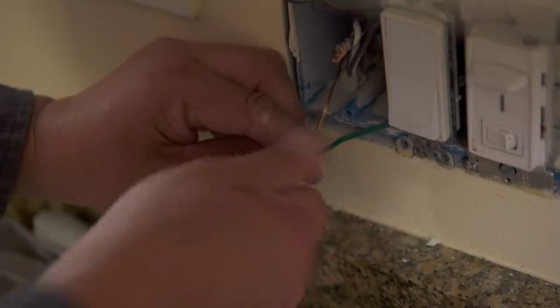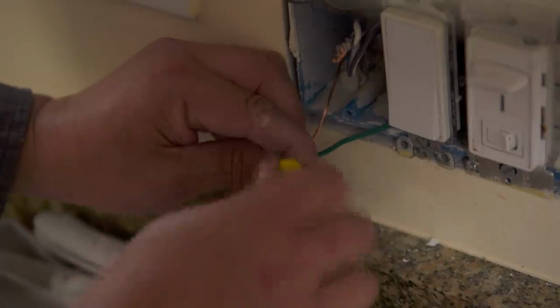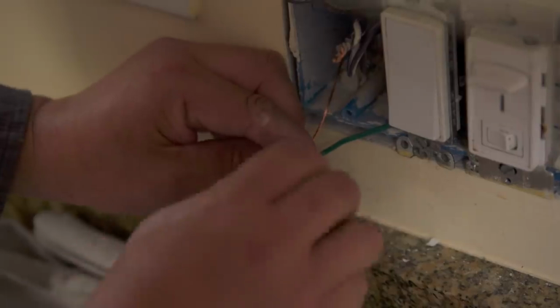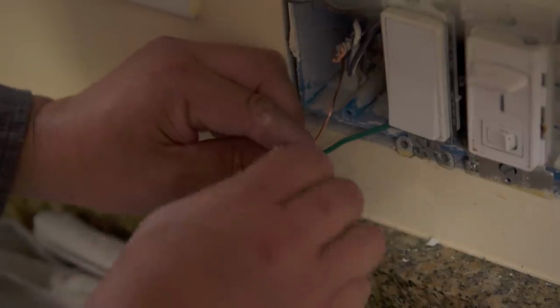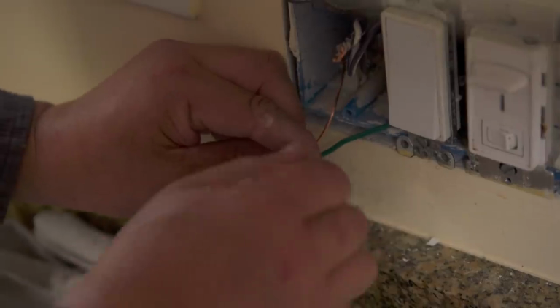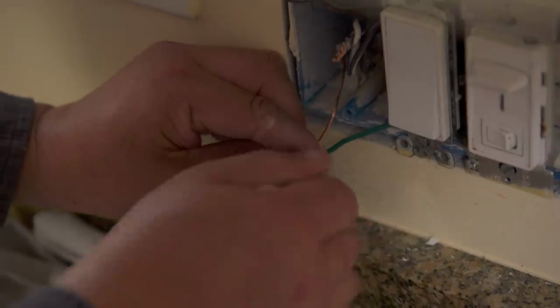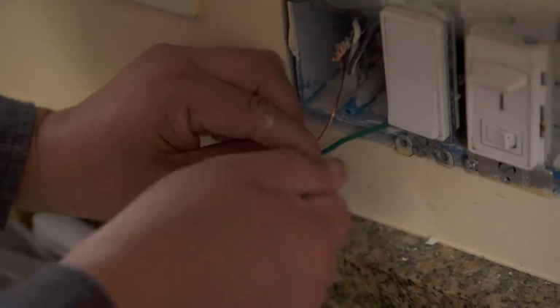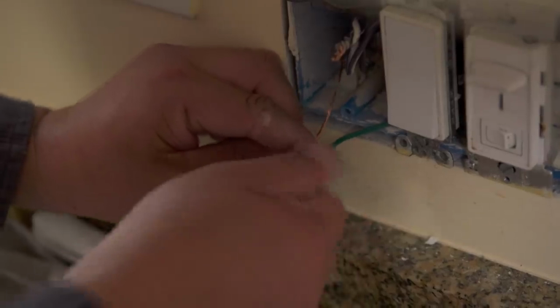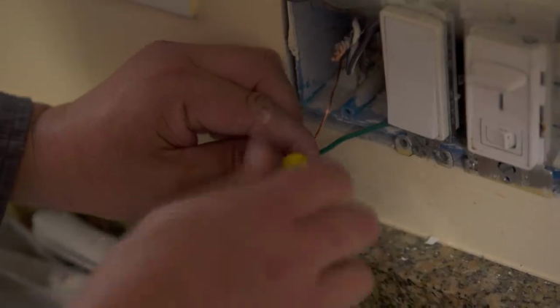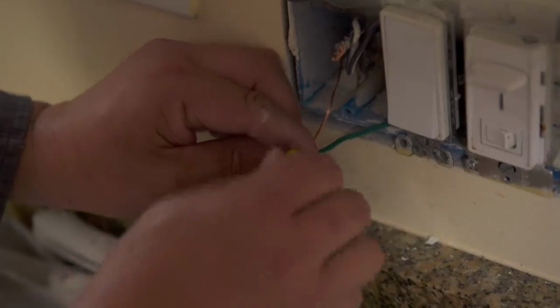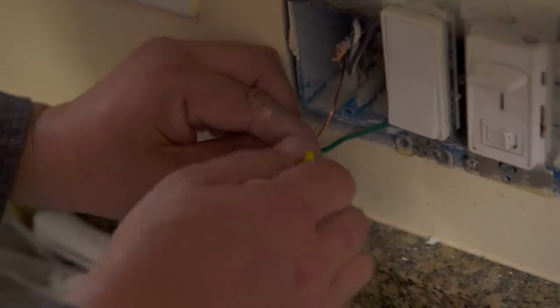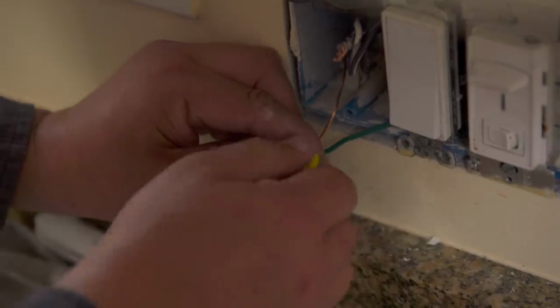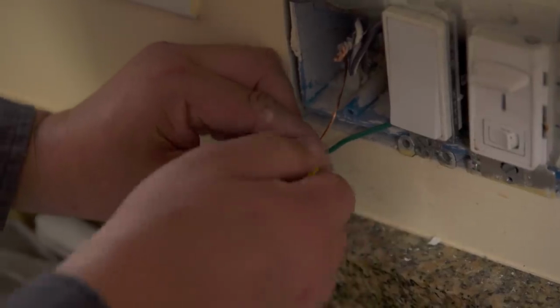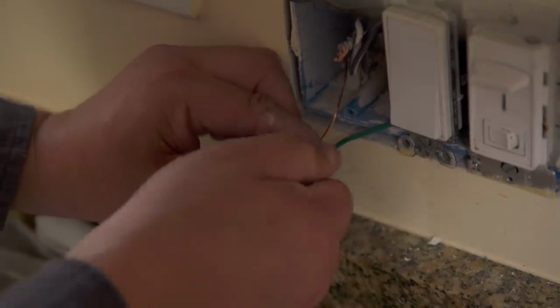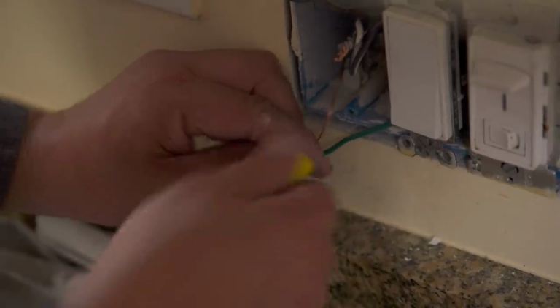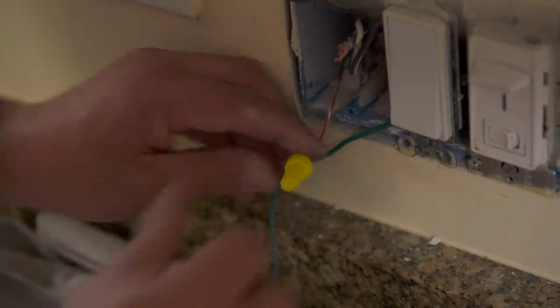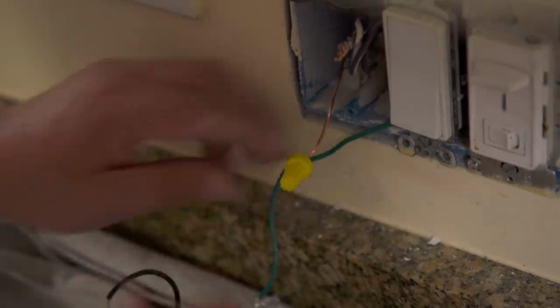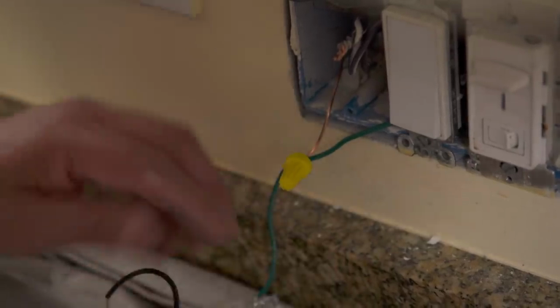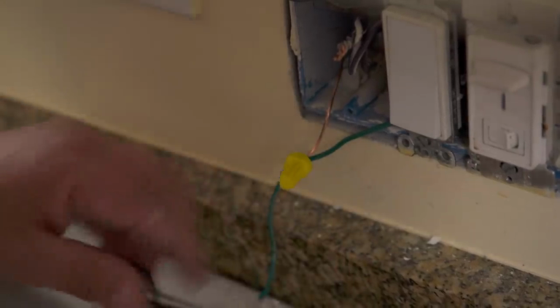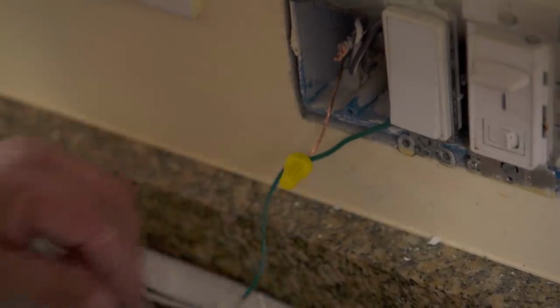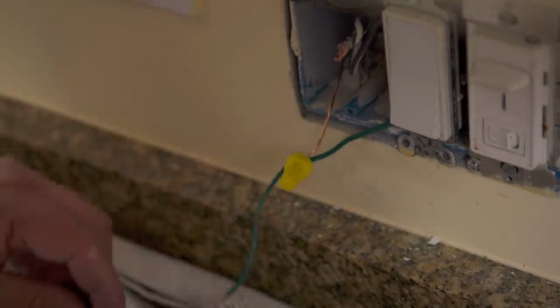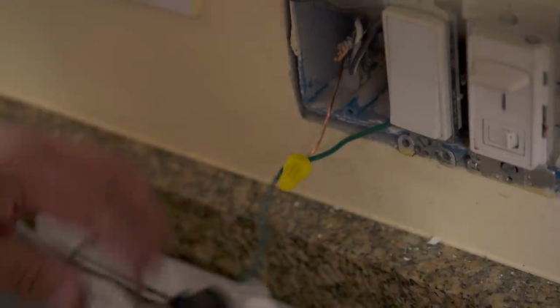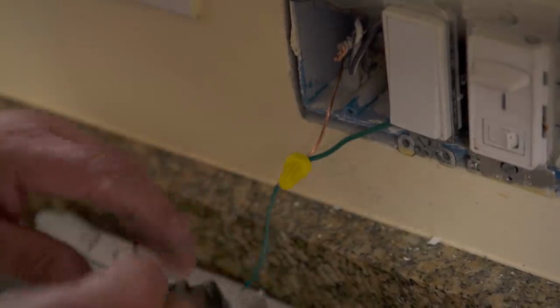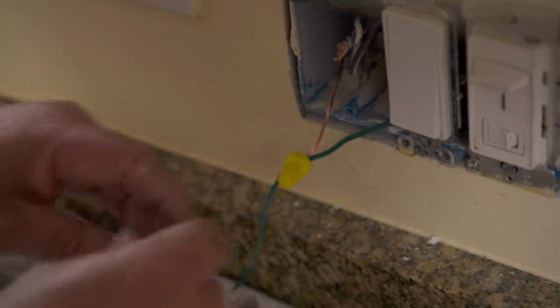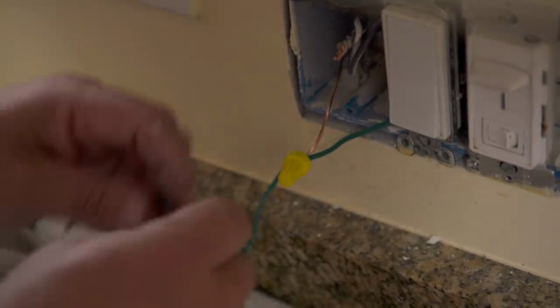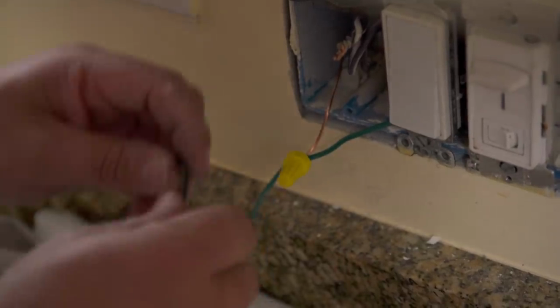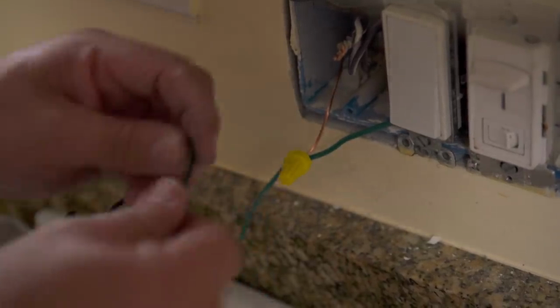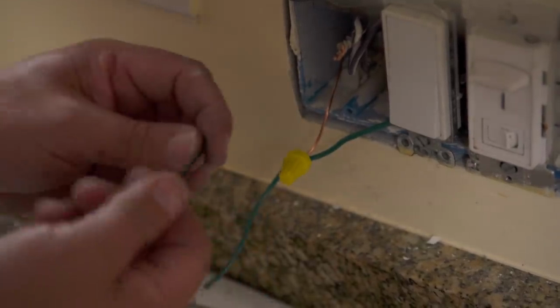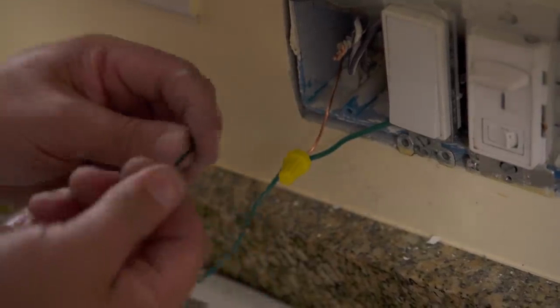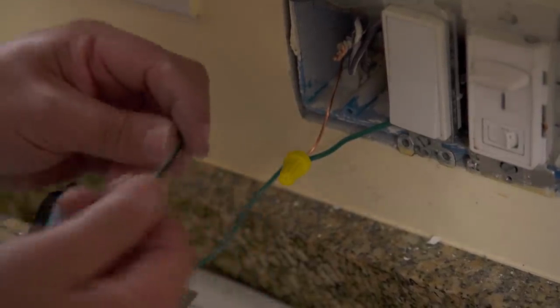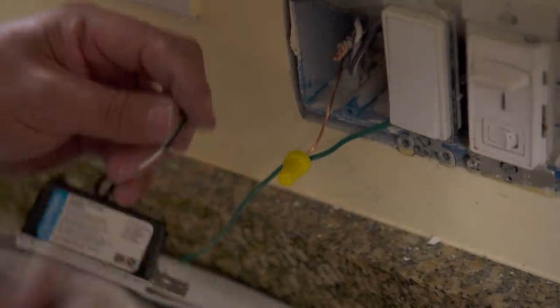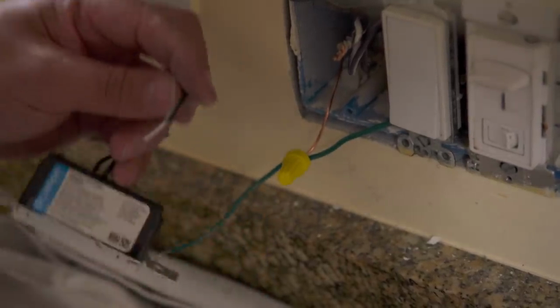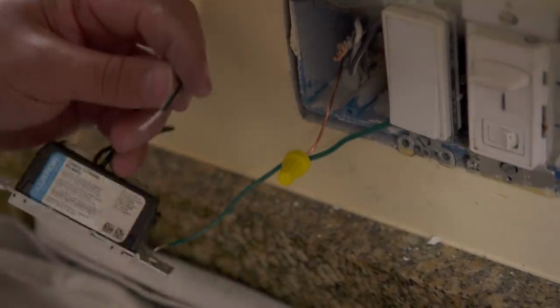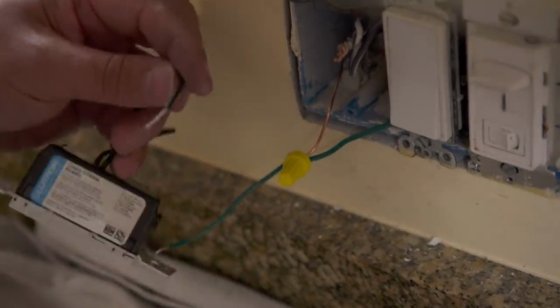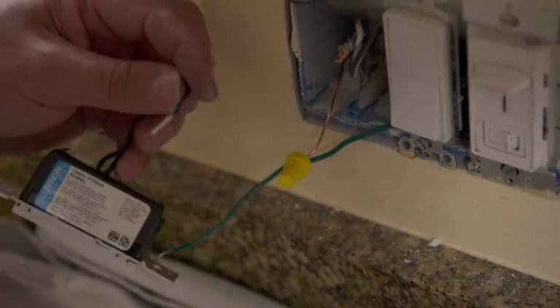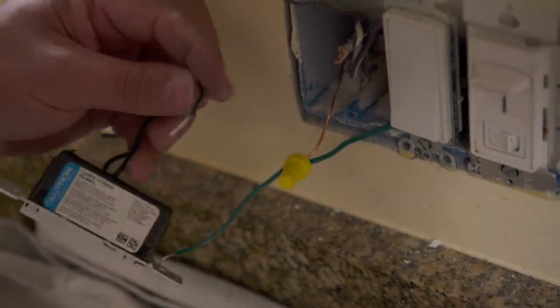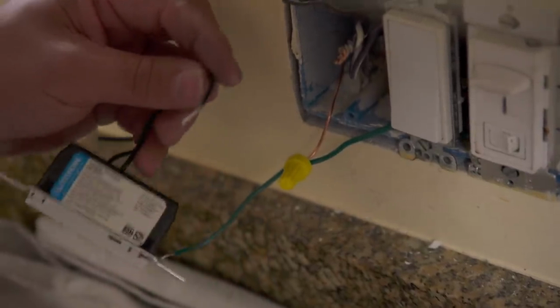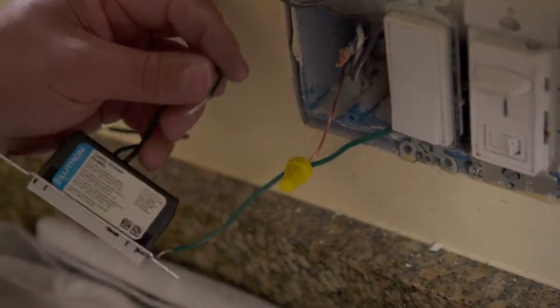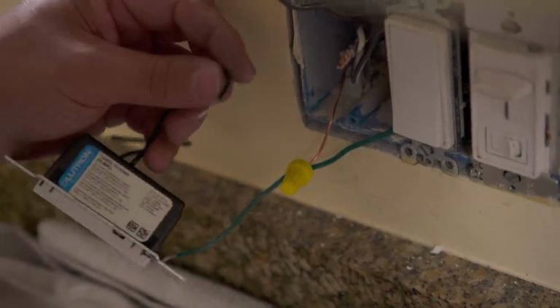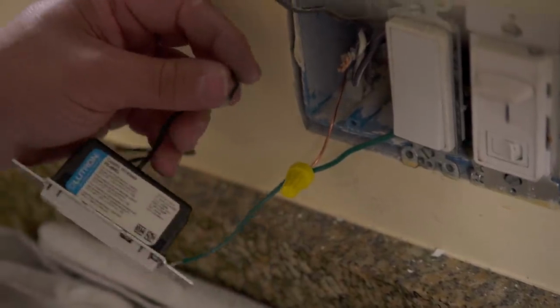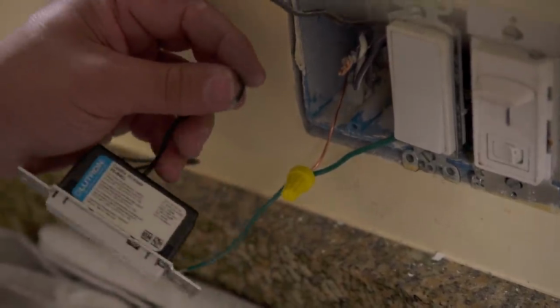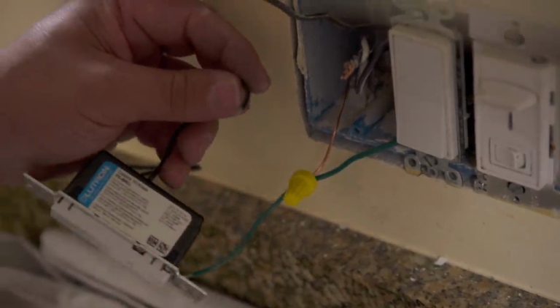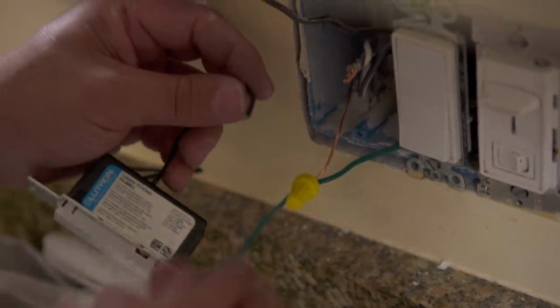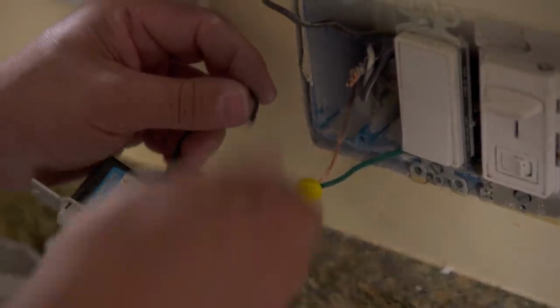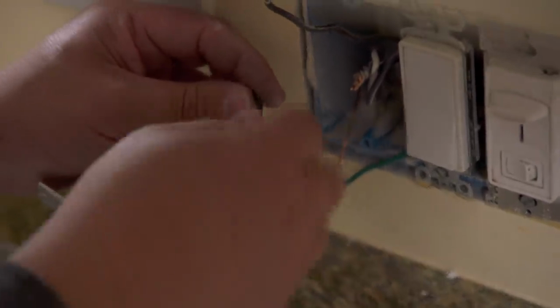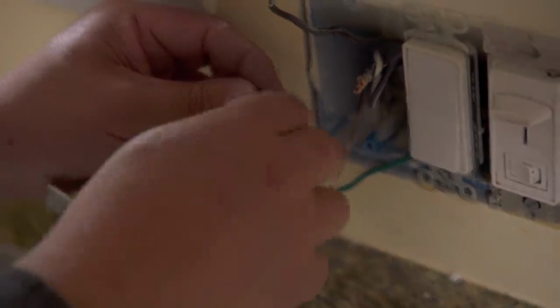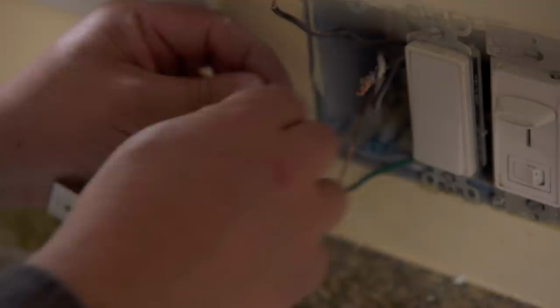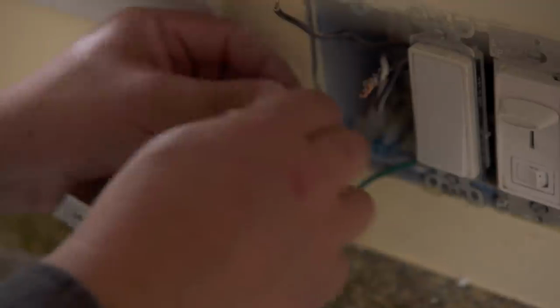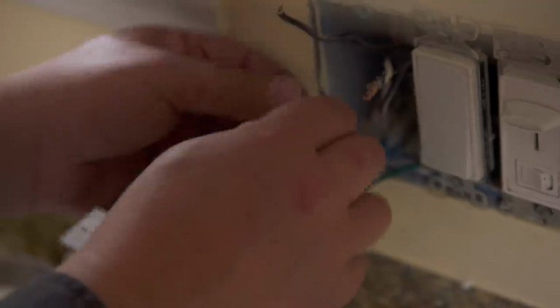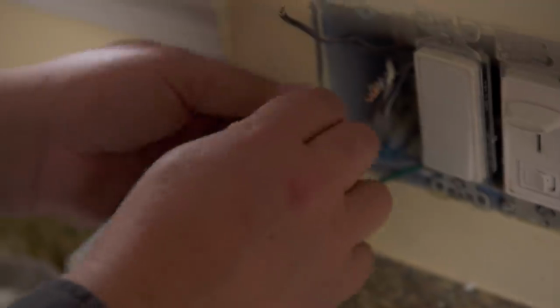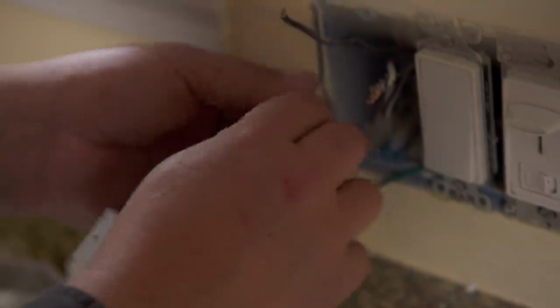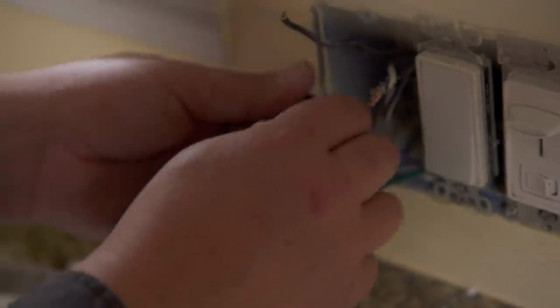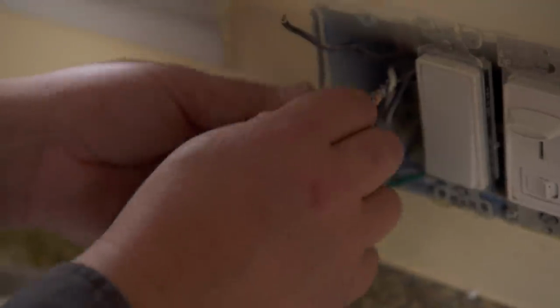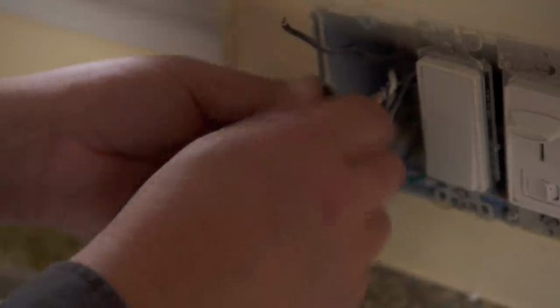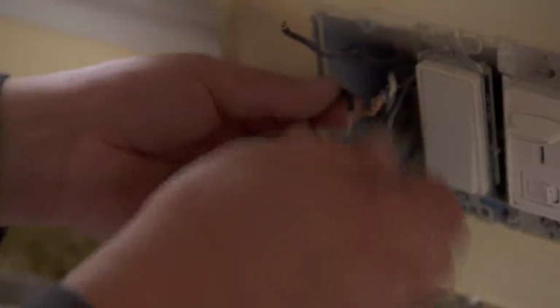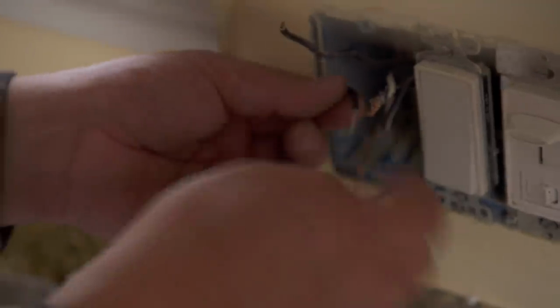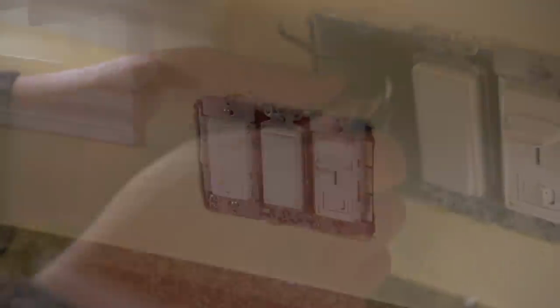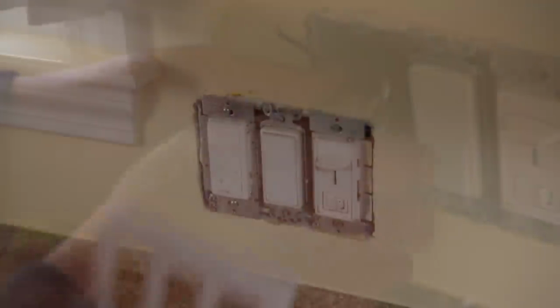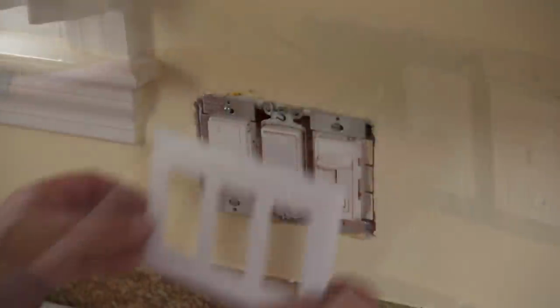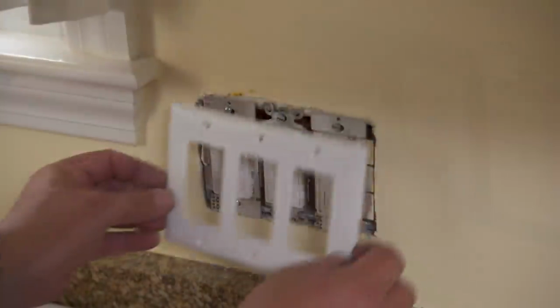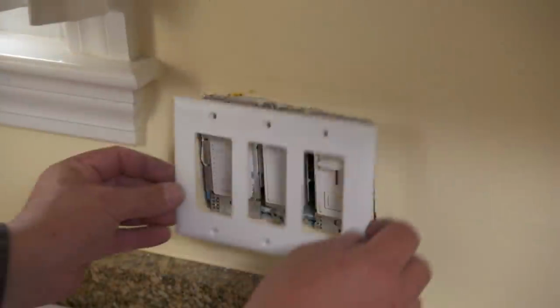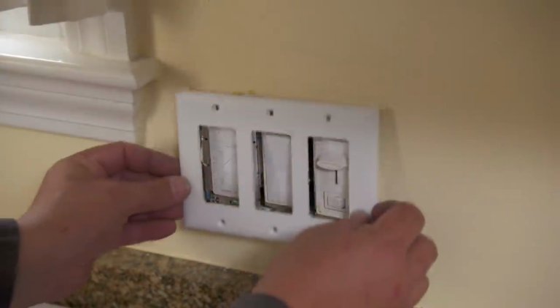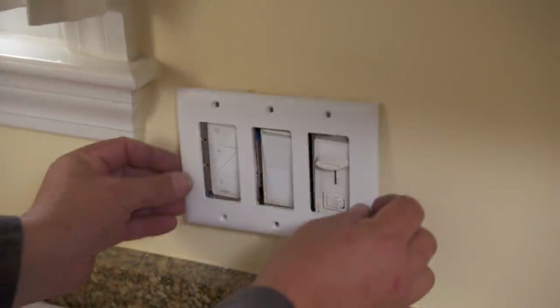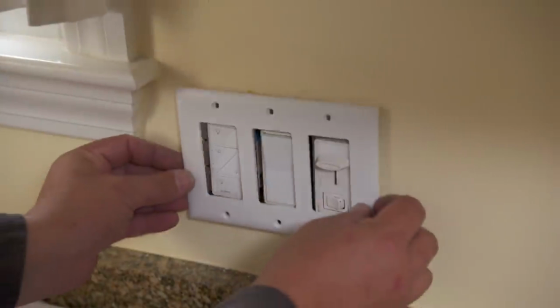Over by the sink, we replace the existing switch with a hardwired smart switch, which allows those lights to pair with the rest of the lights. We won't add a remote here since there are already a number of switches at this location and you won't need all-on/all-off from here very often.